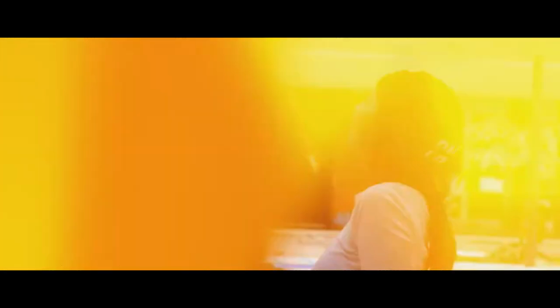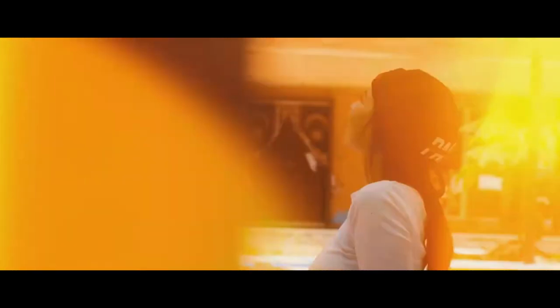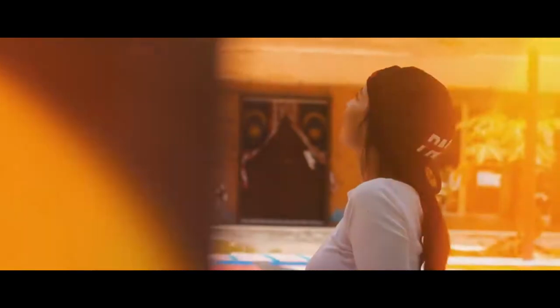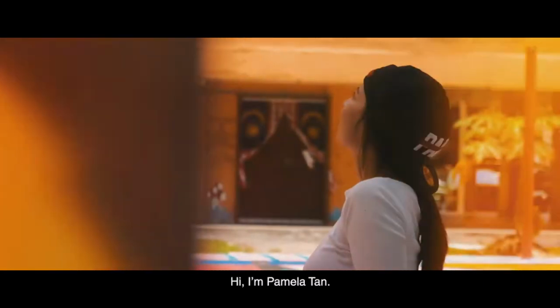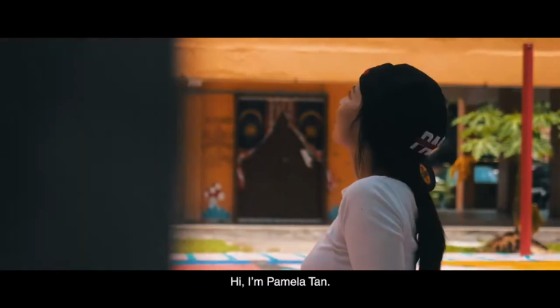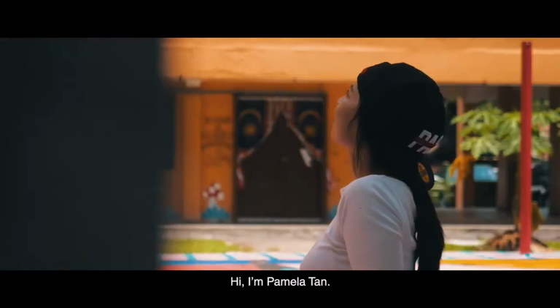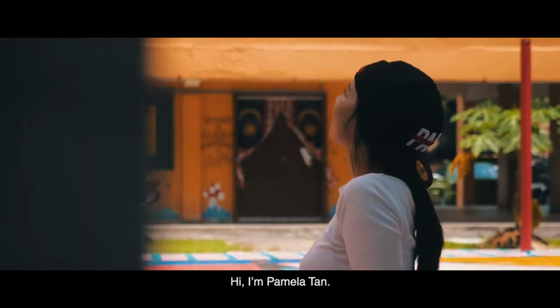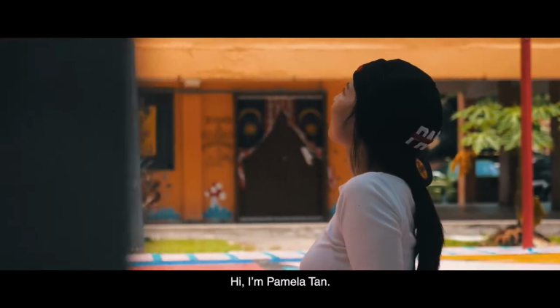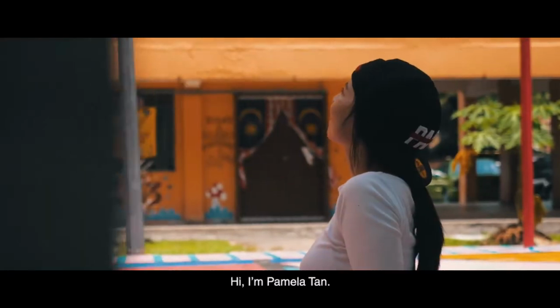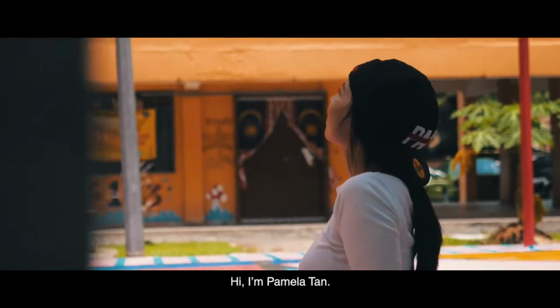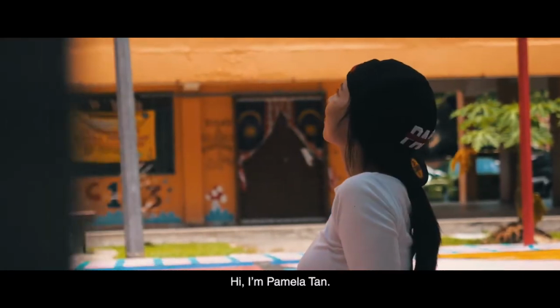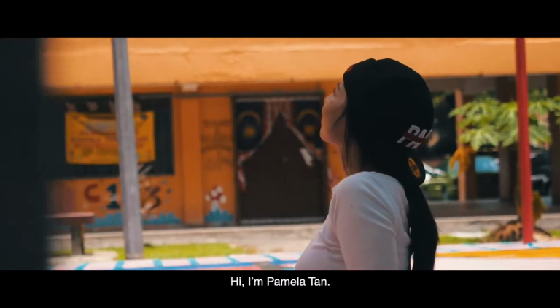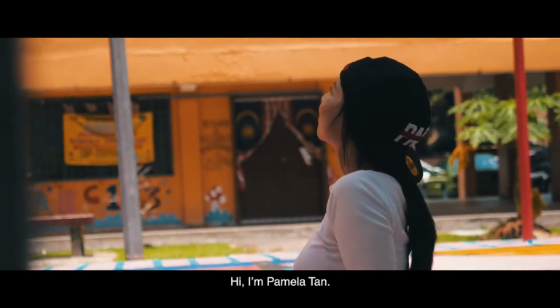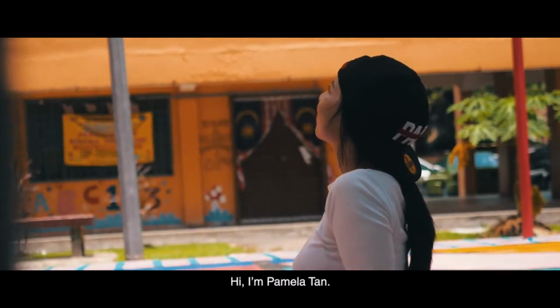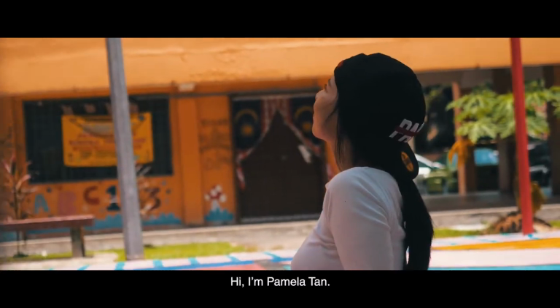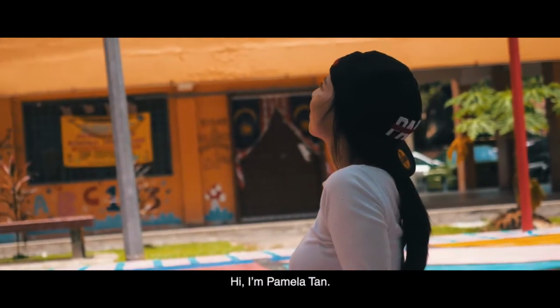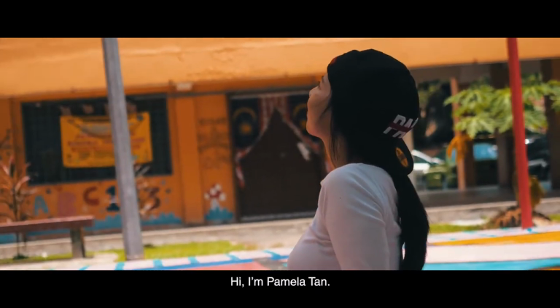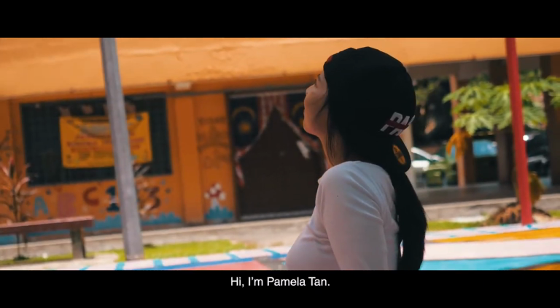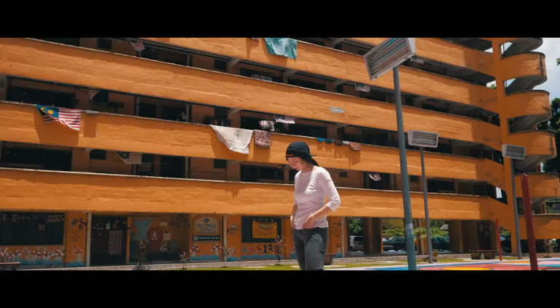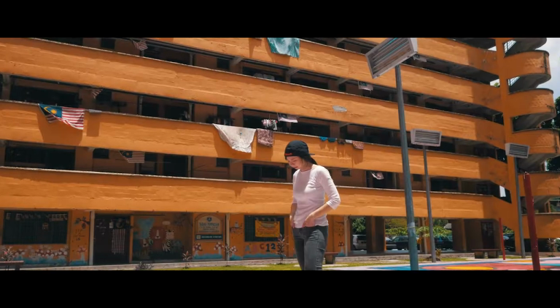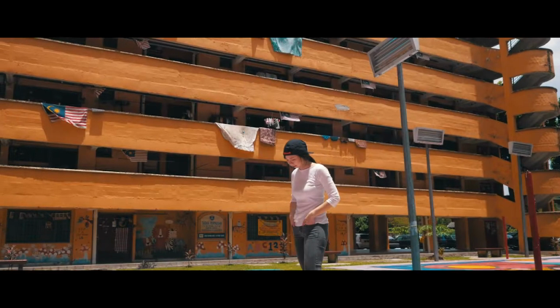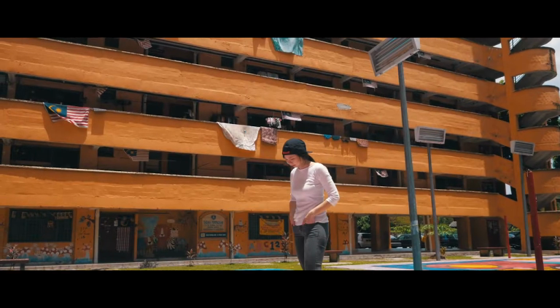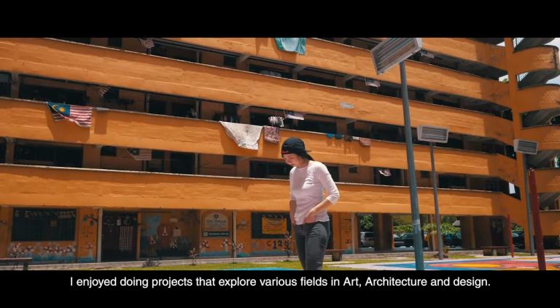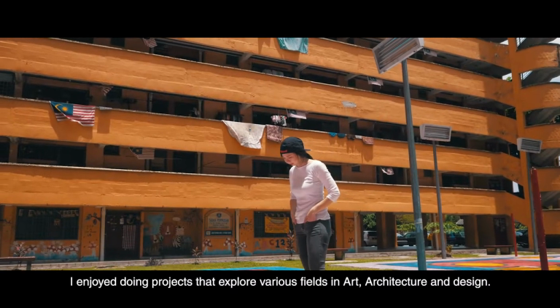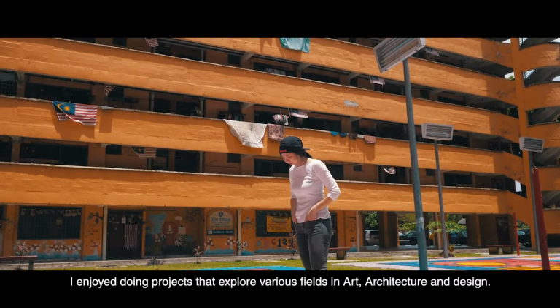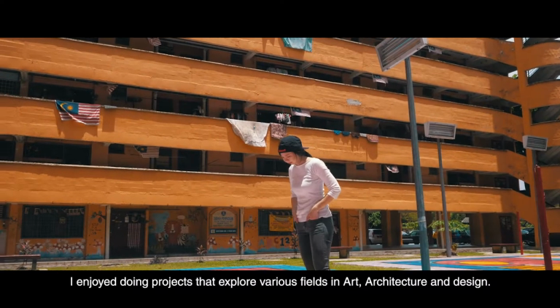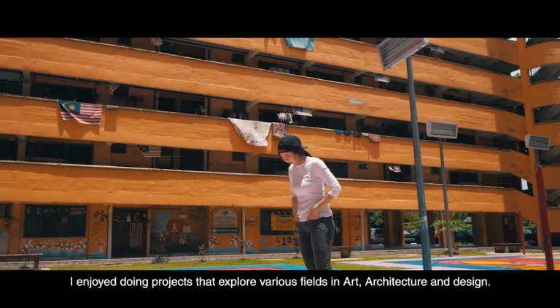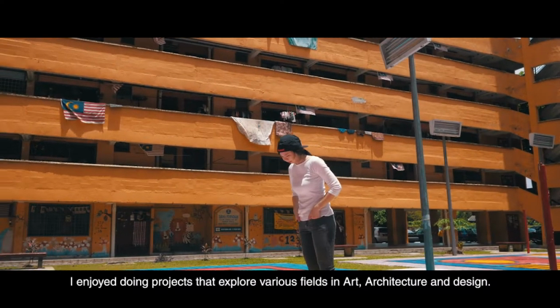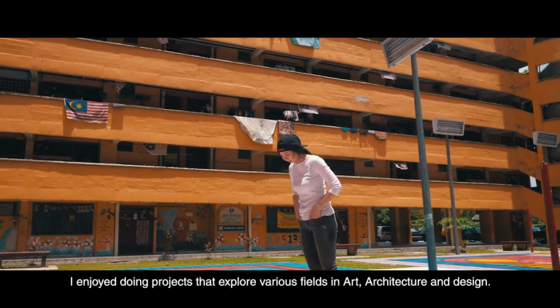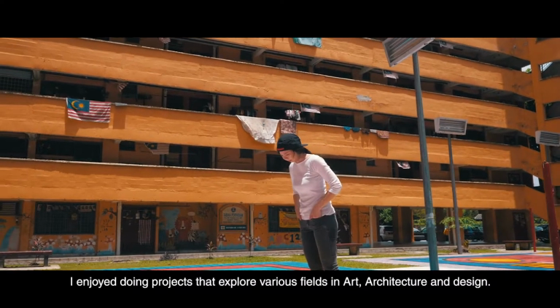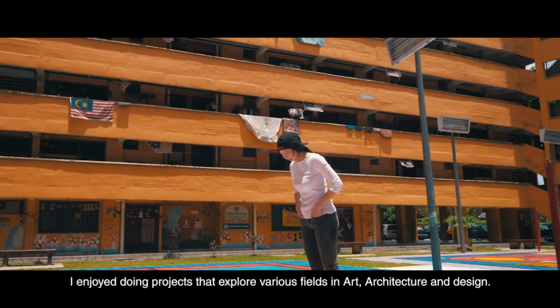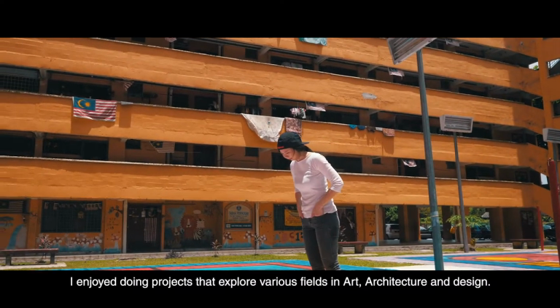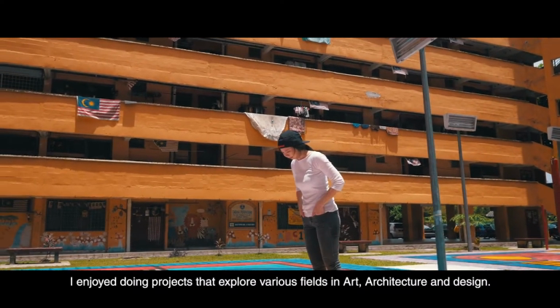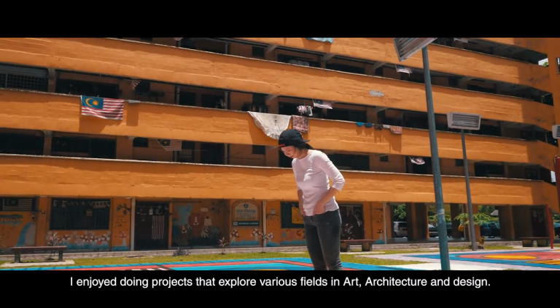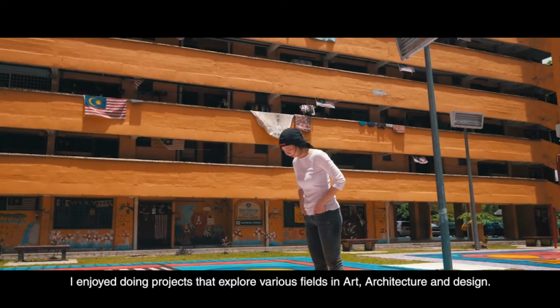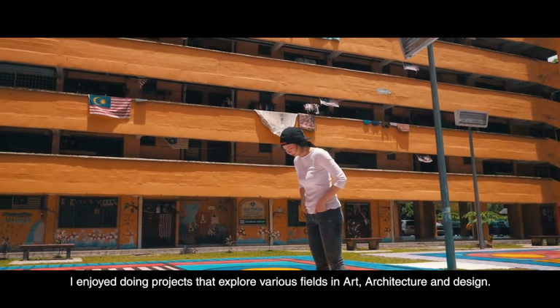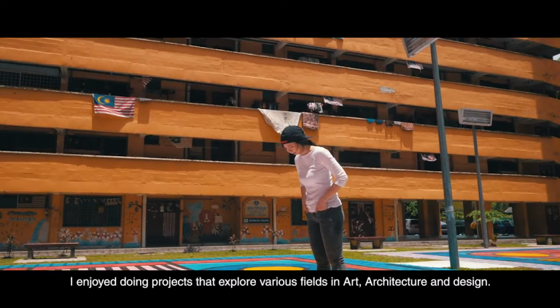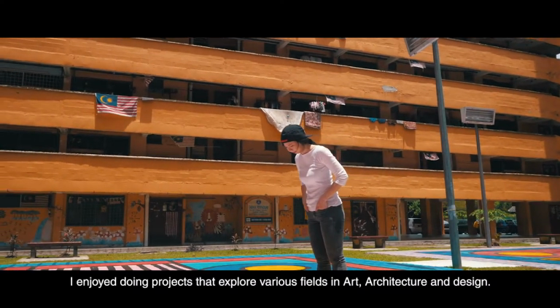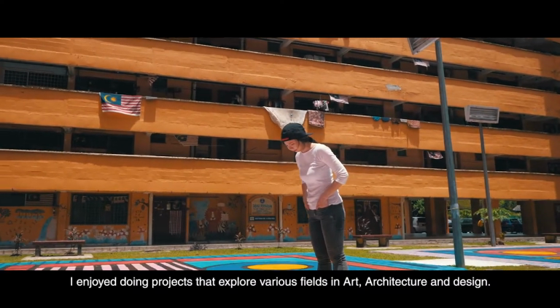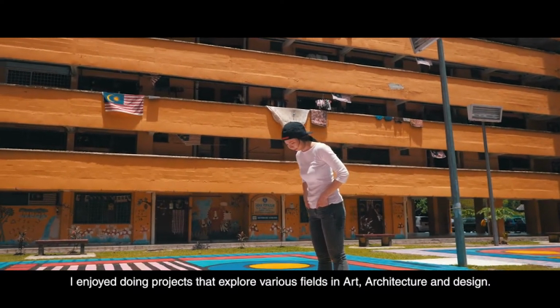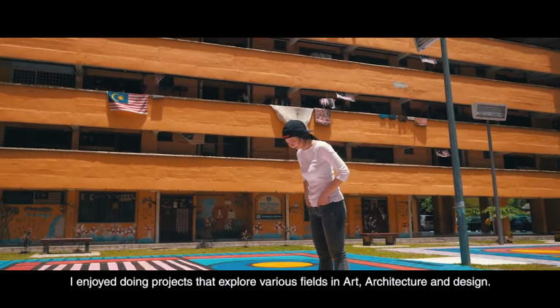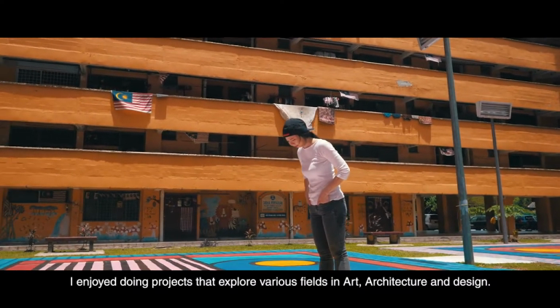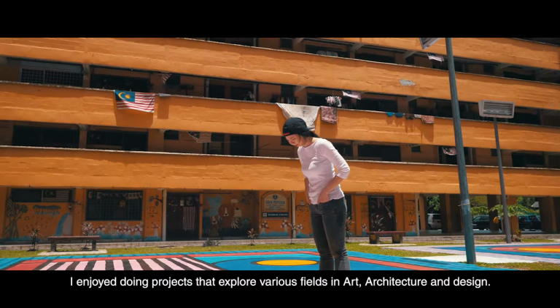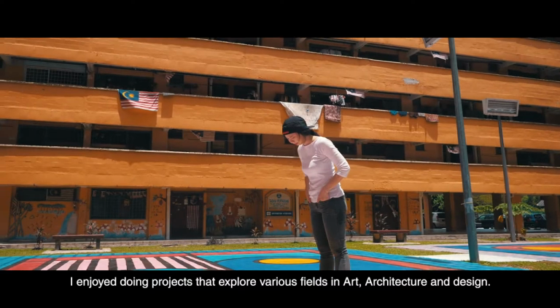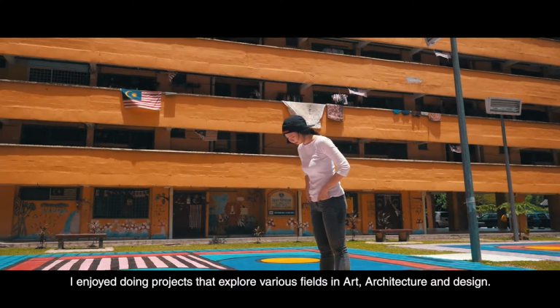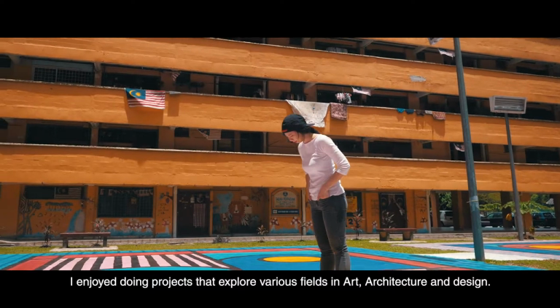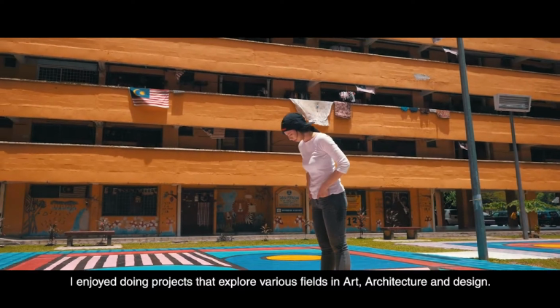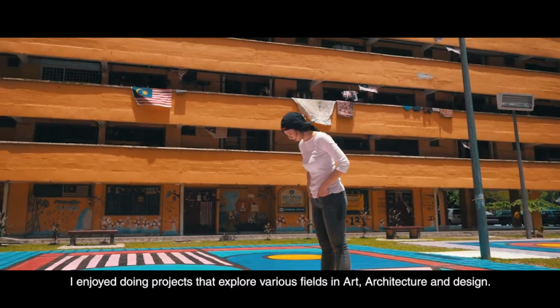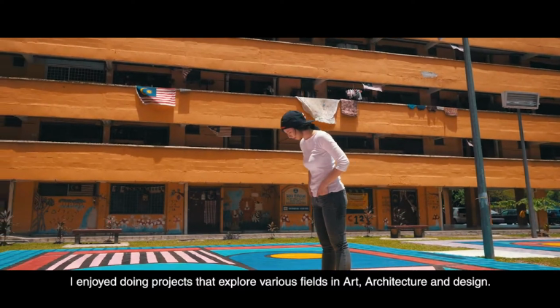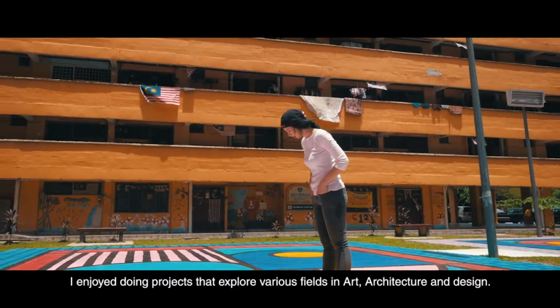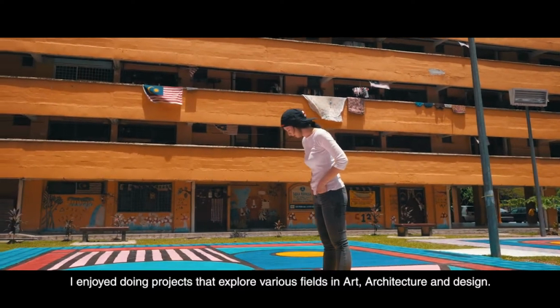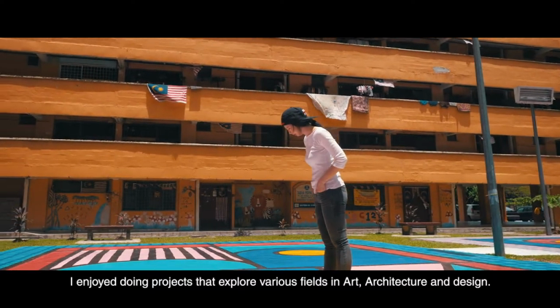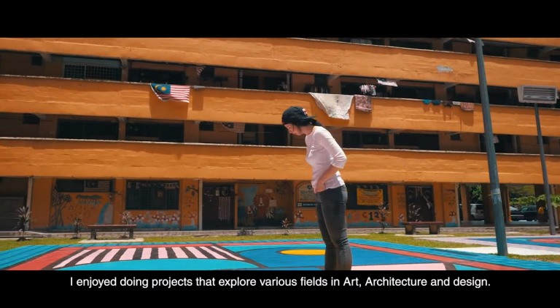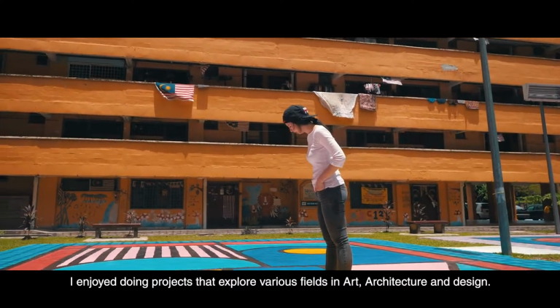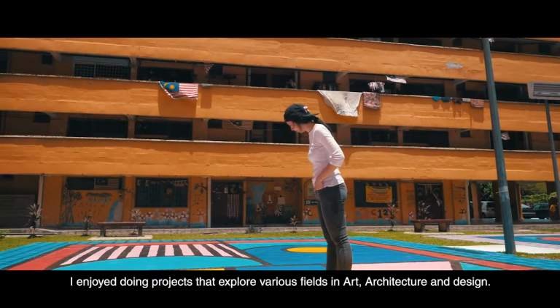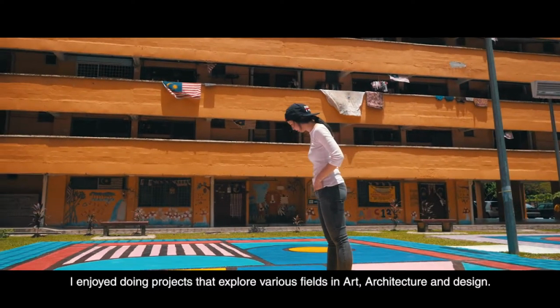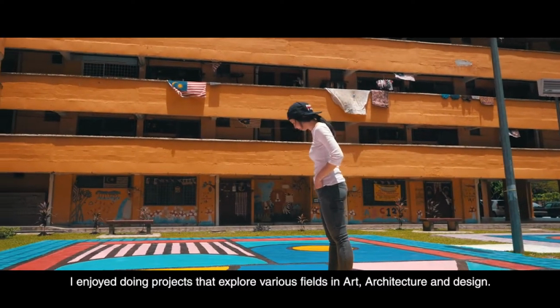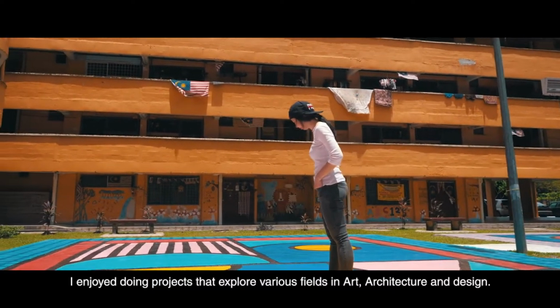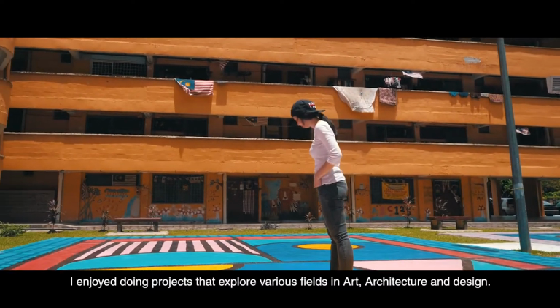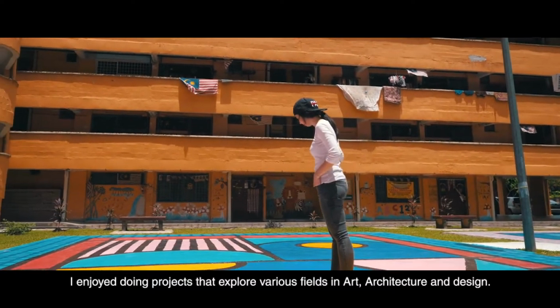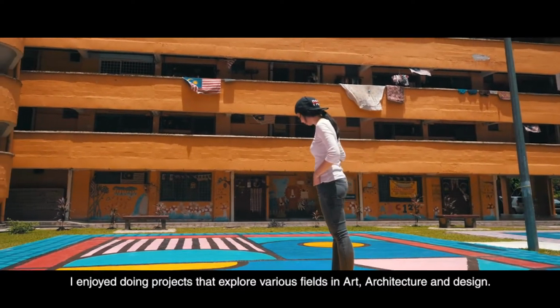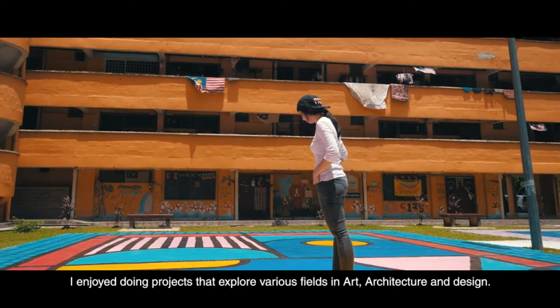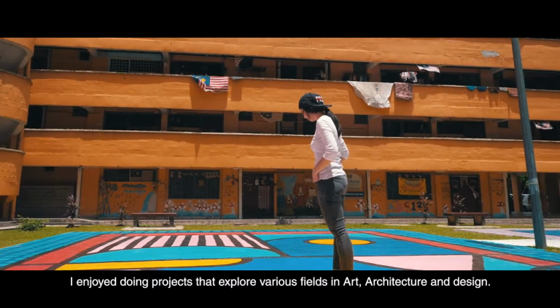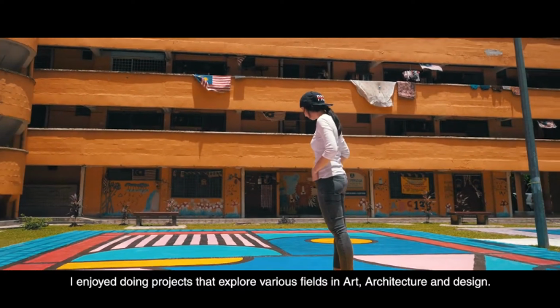Hi, I'm Pamela Tan. I enjoy doing projects that explore various fields in art, architecture and design.